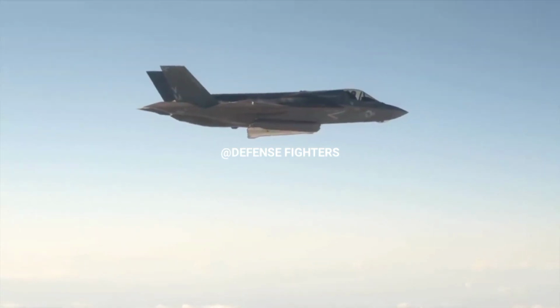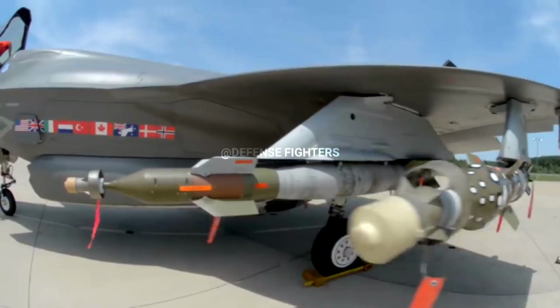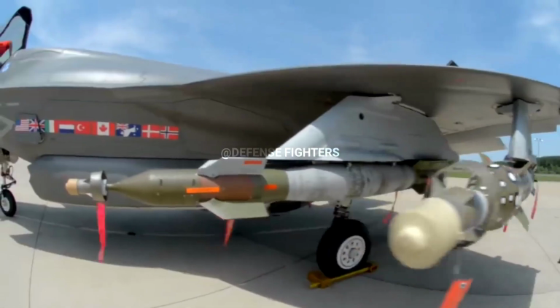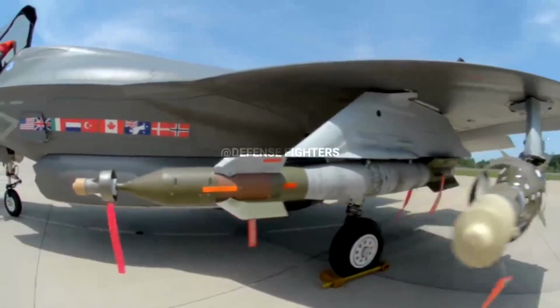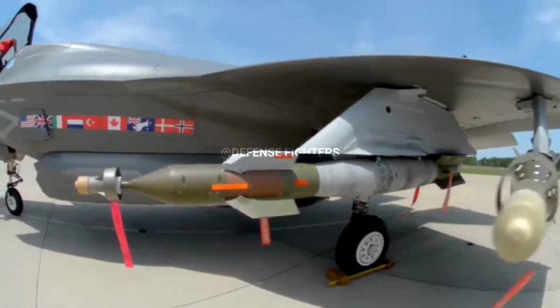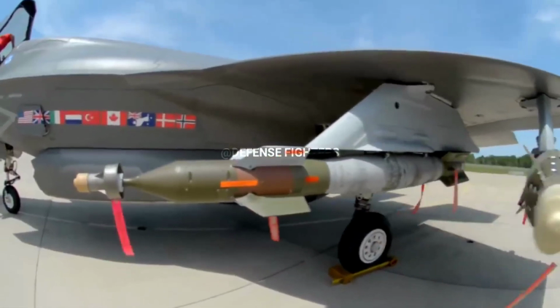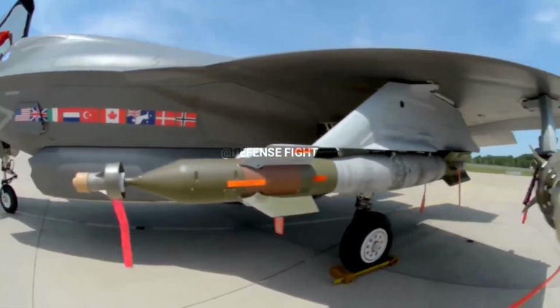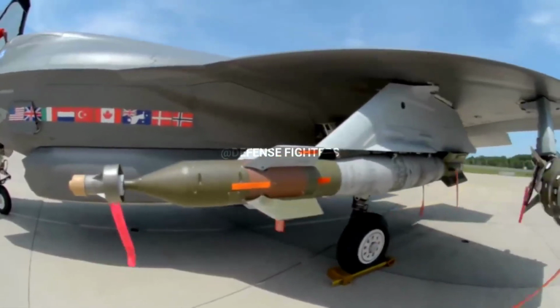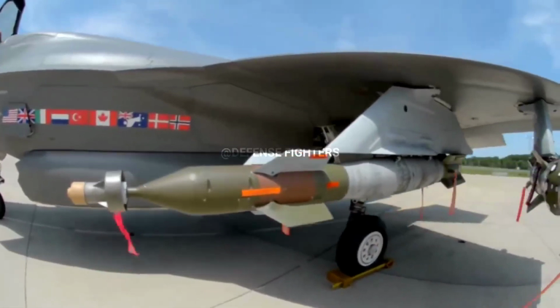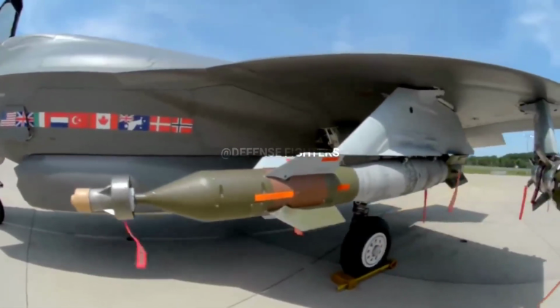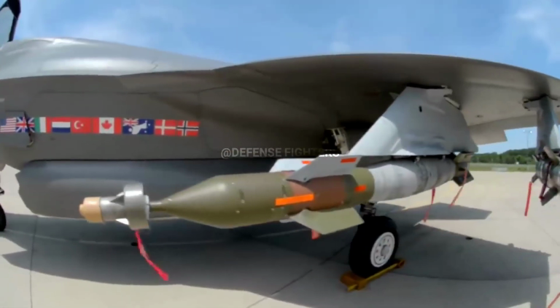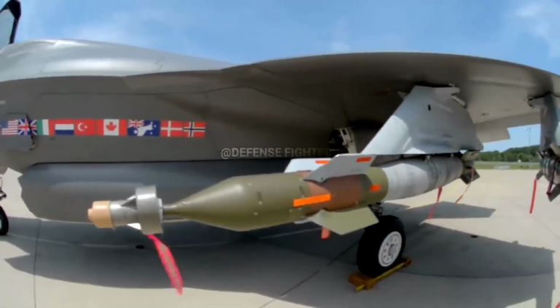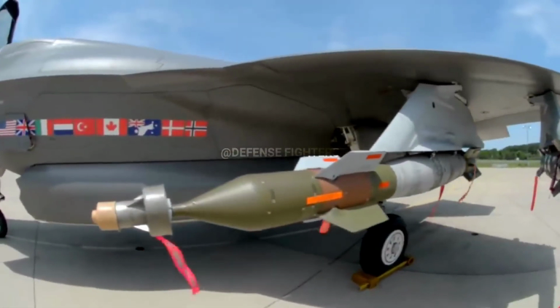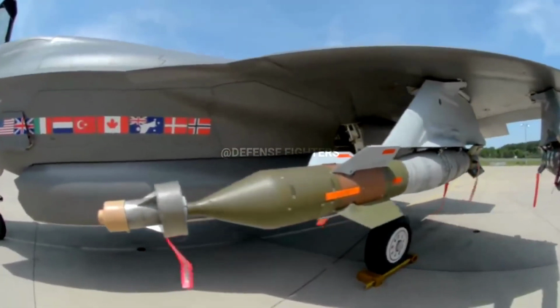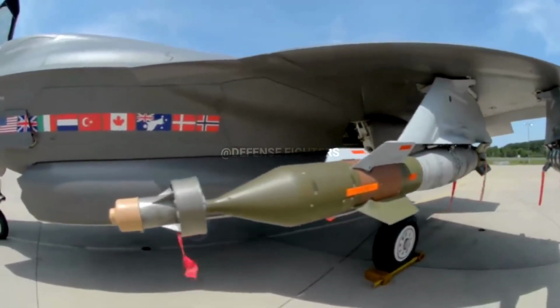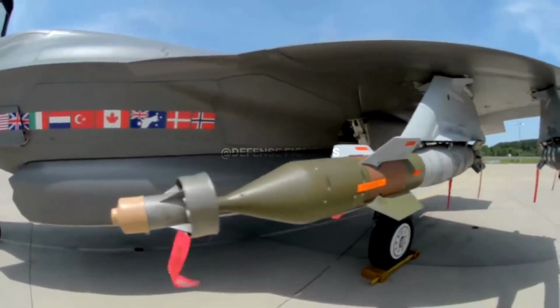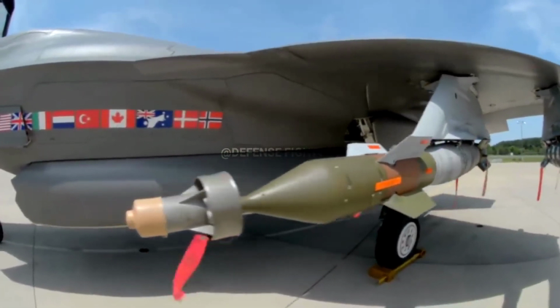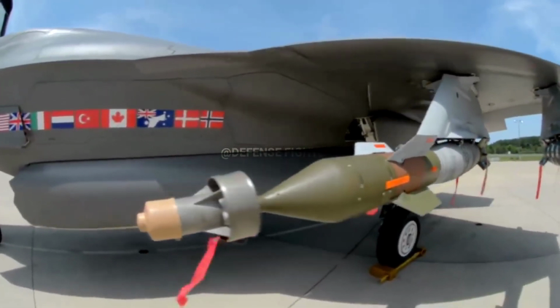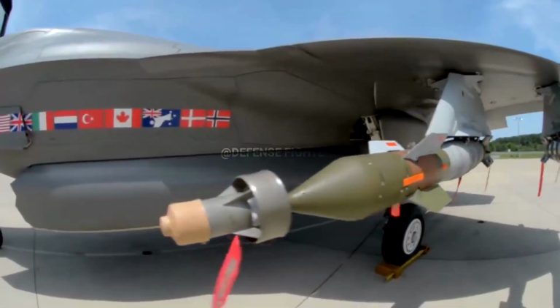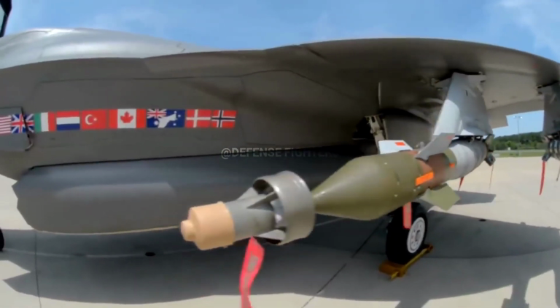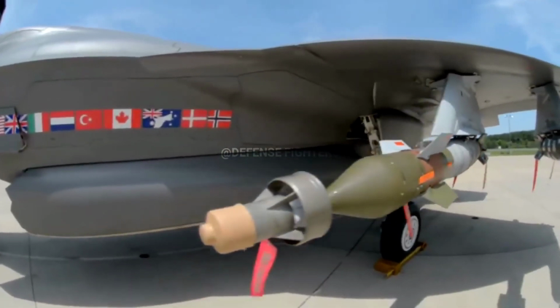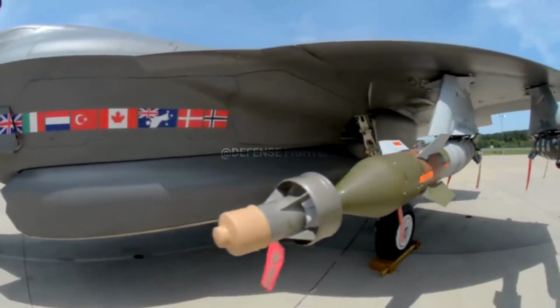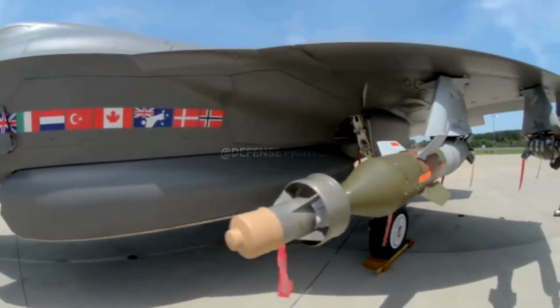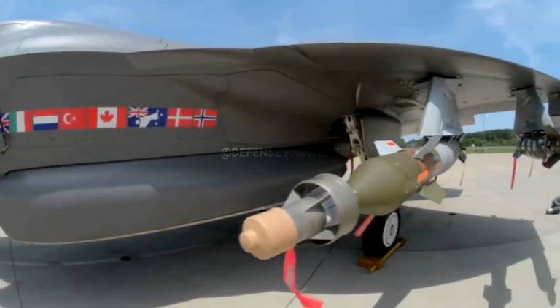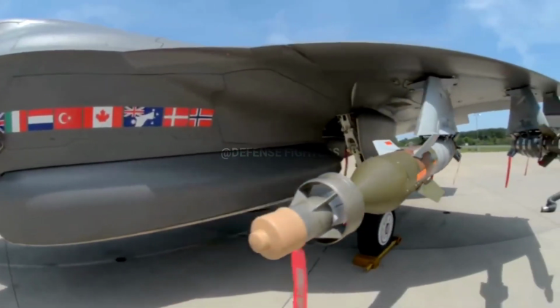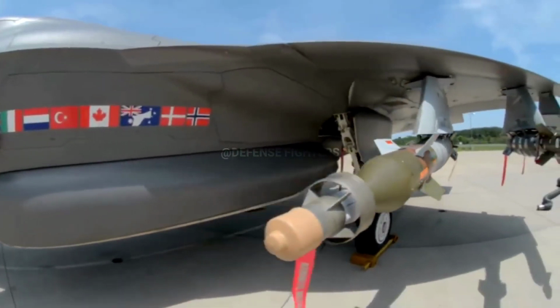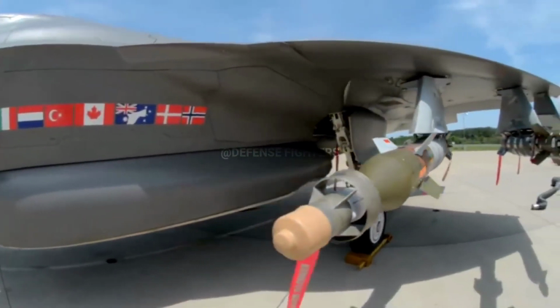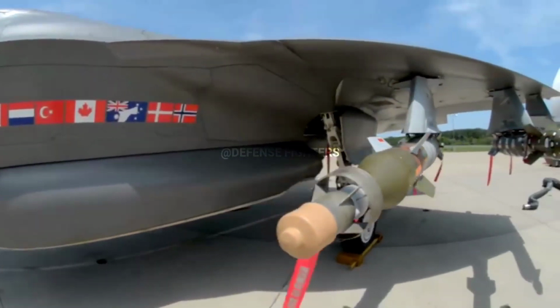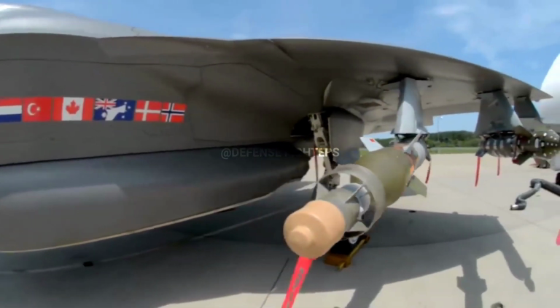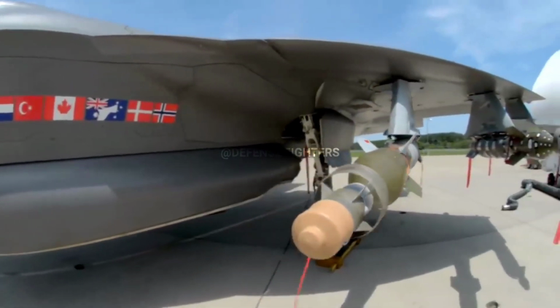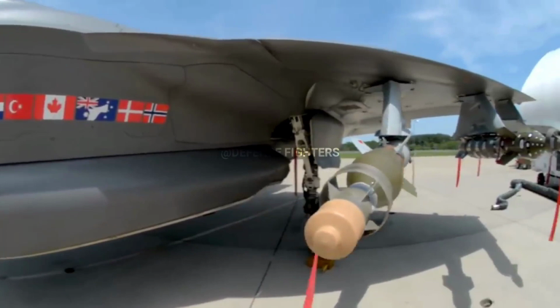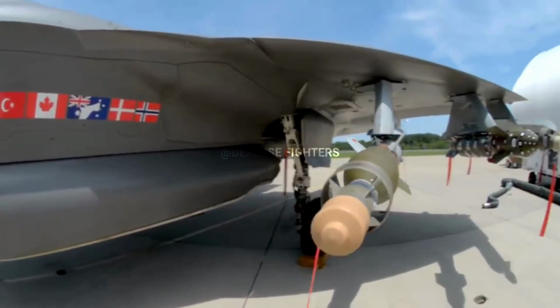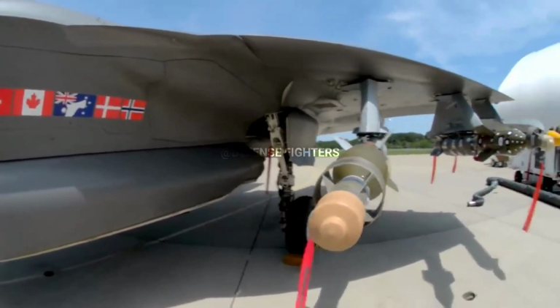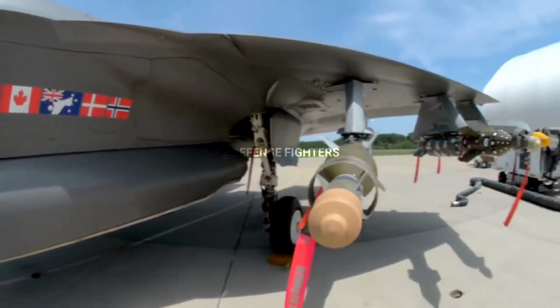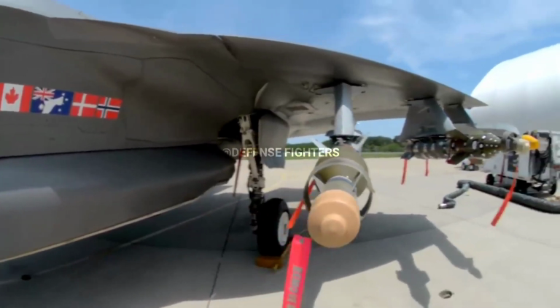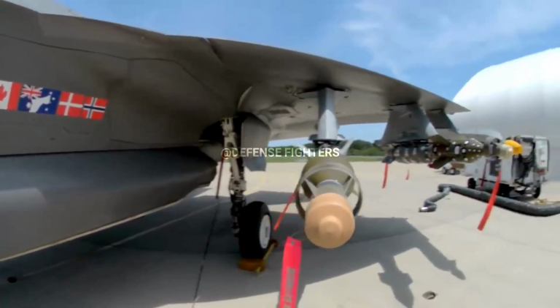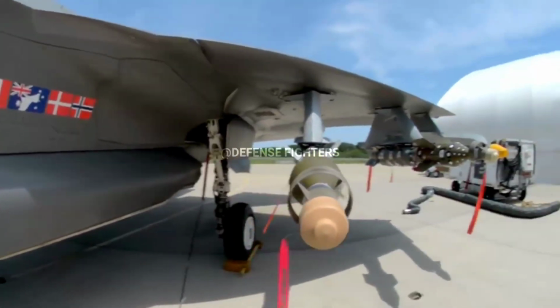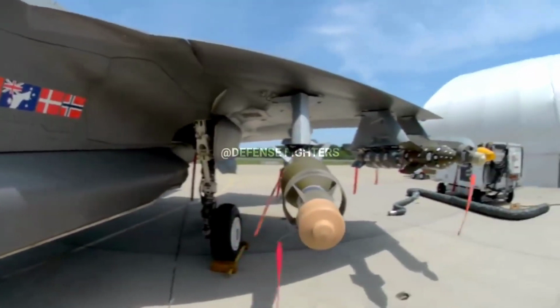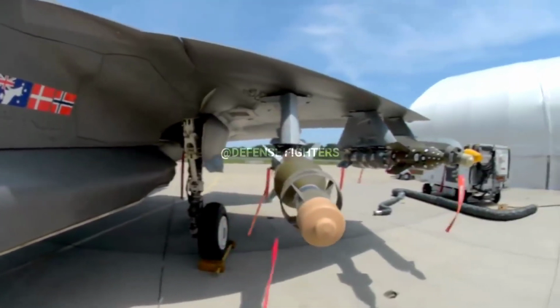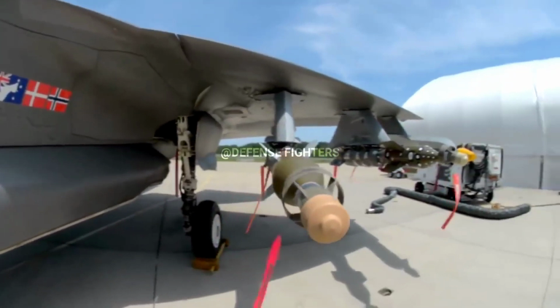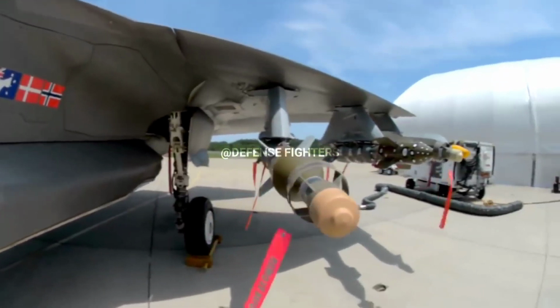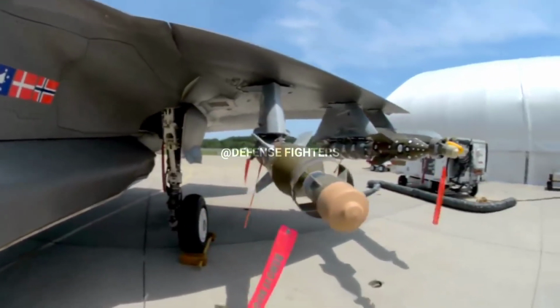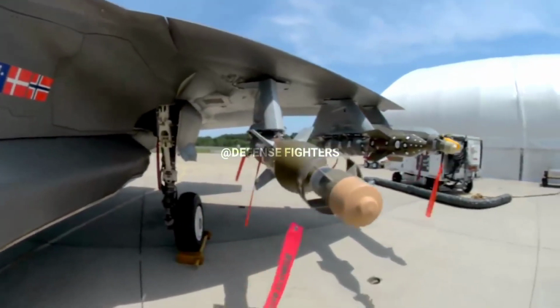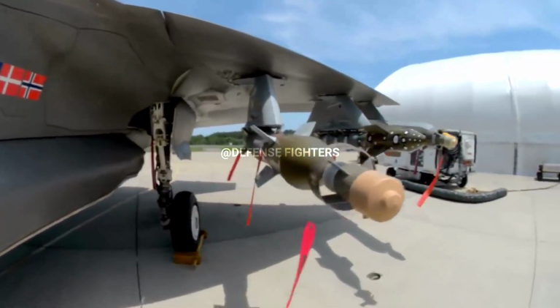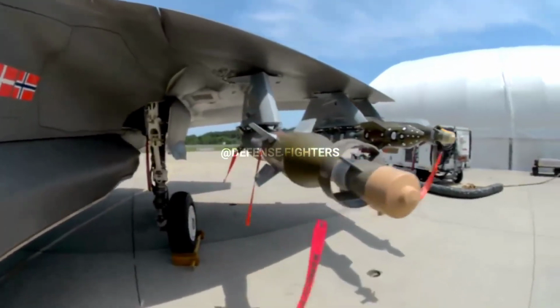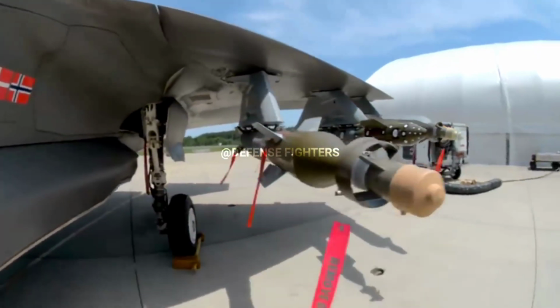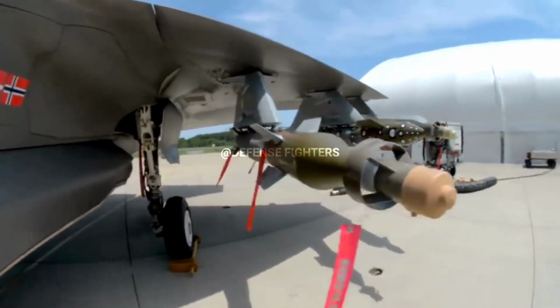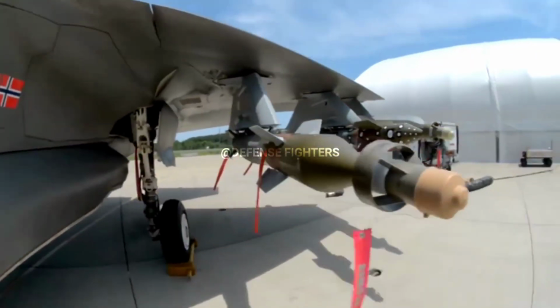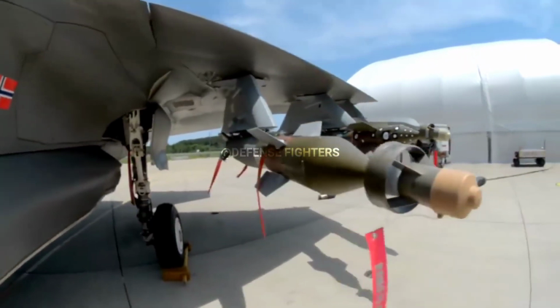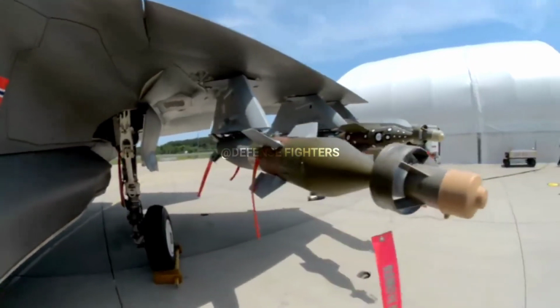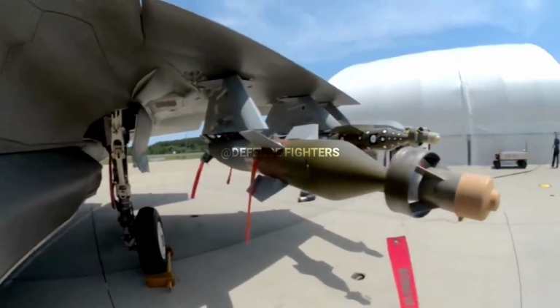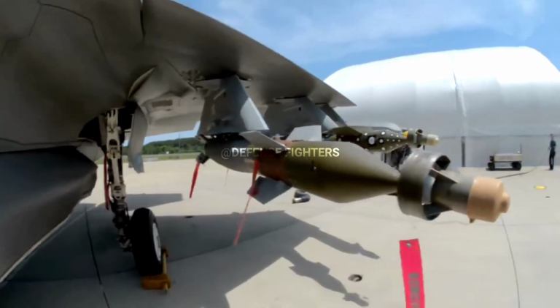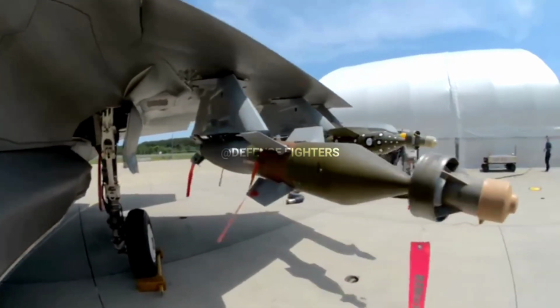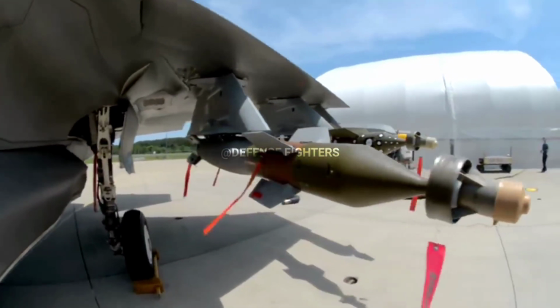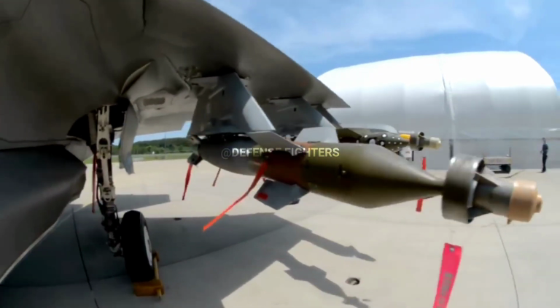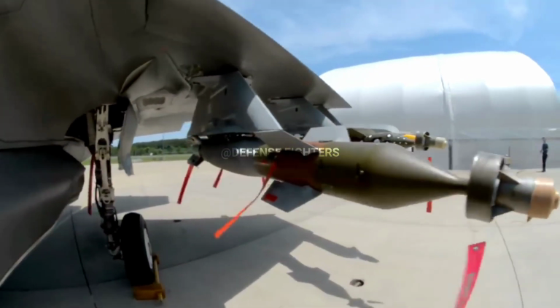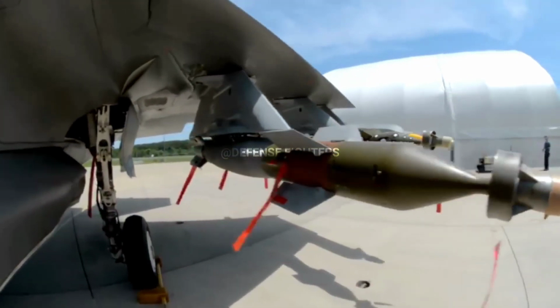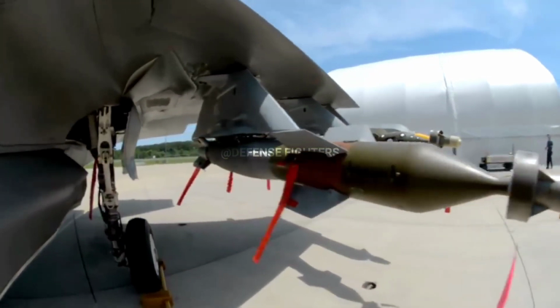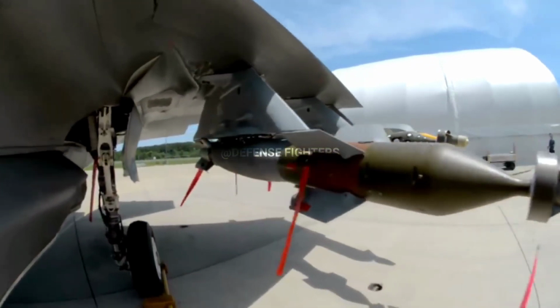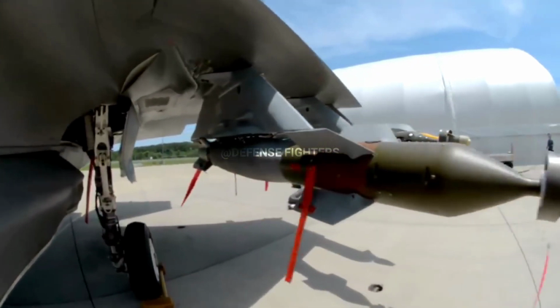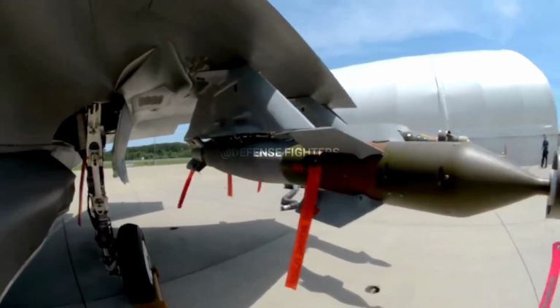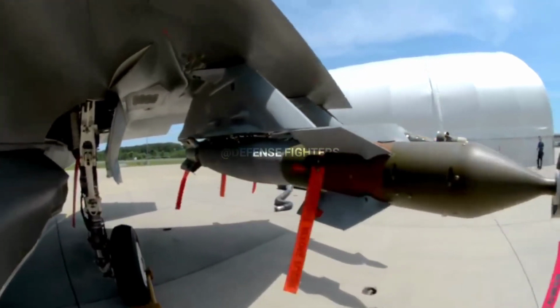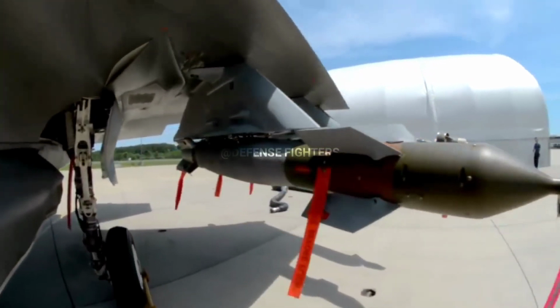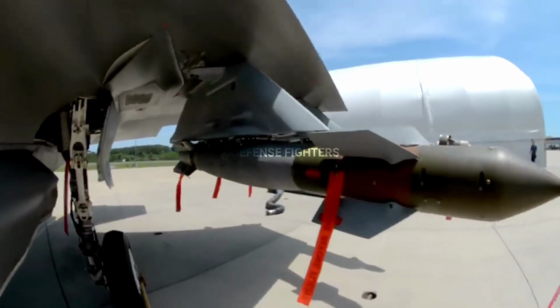Lockheed Martin has developed a new internal carriage that will eventually allow the F-35 to carry two additional missiles internally.